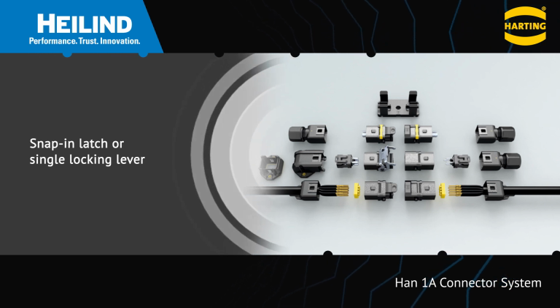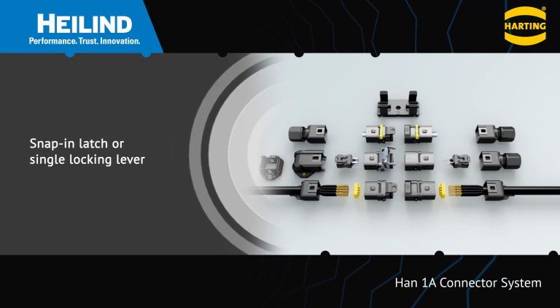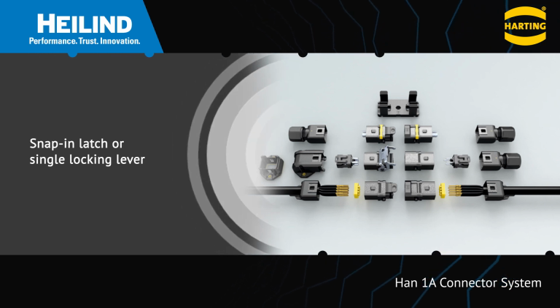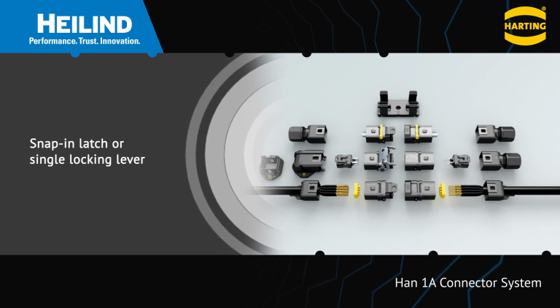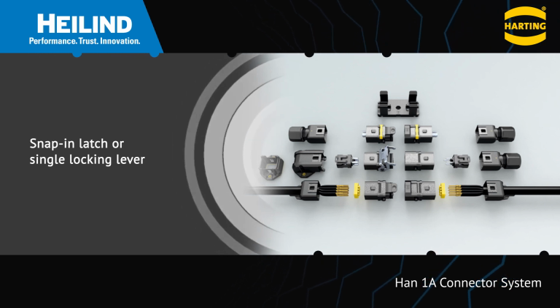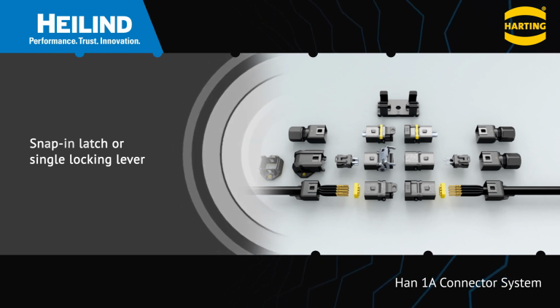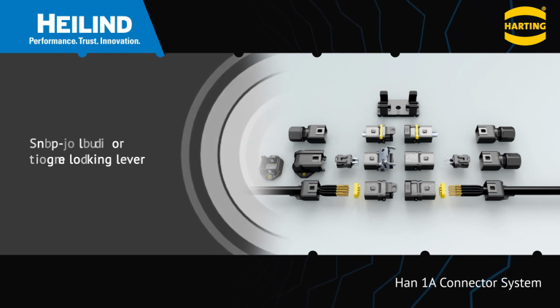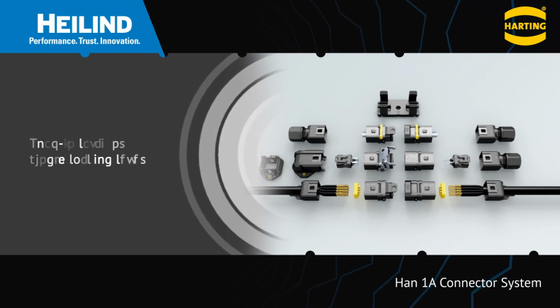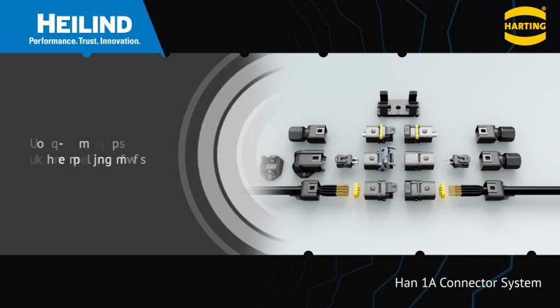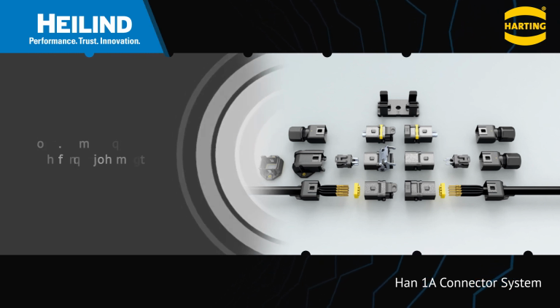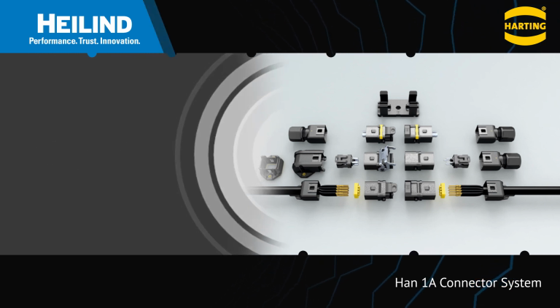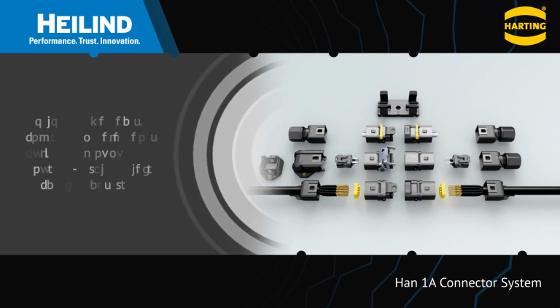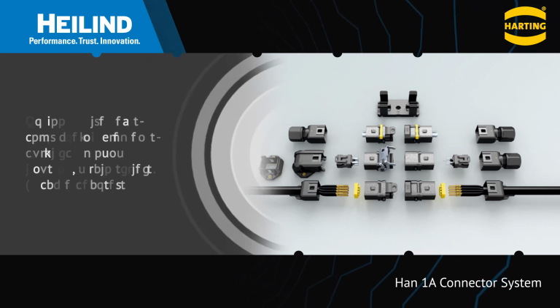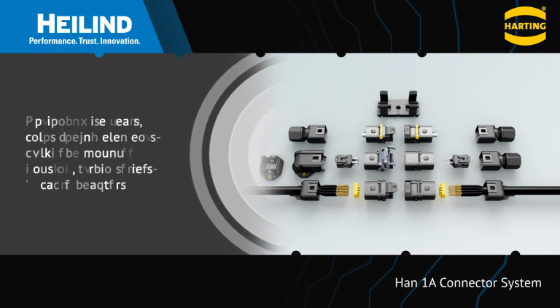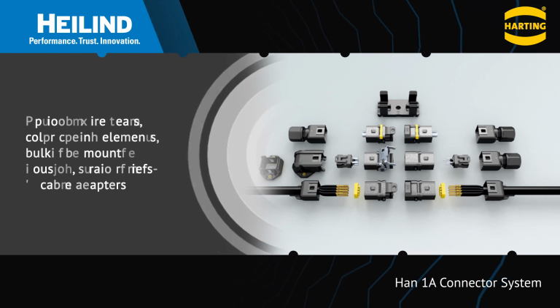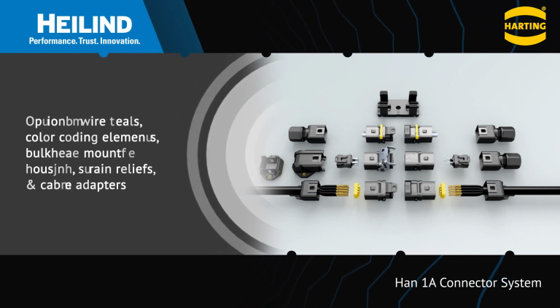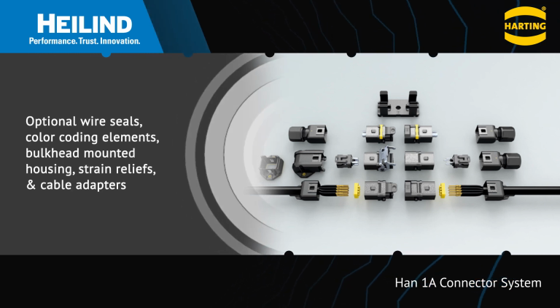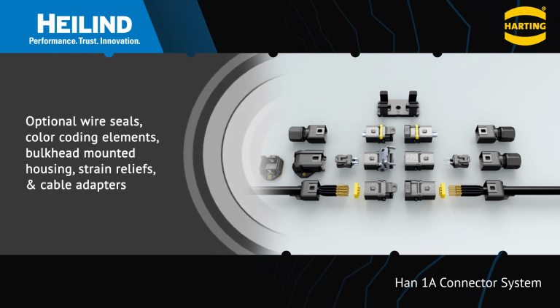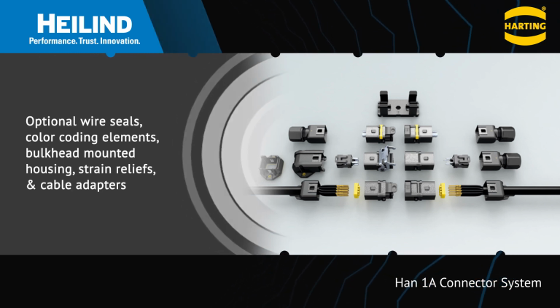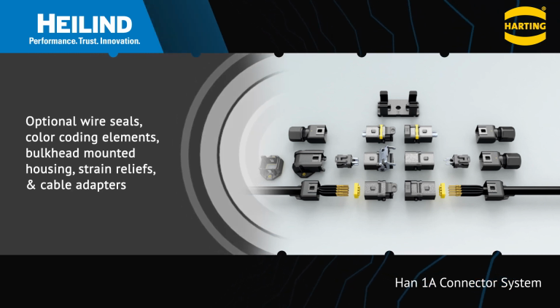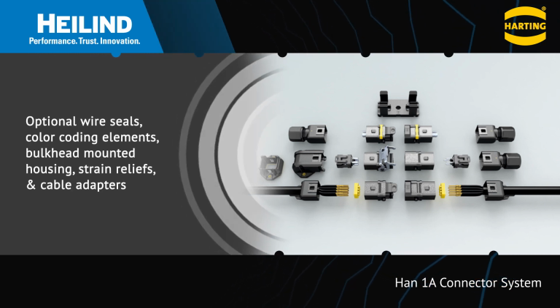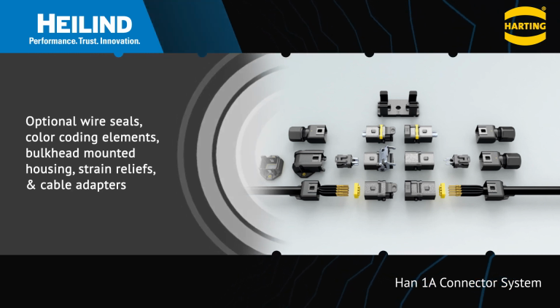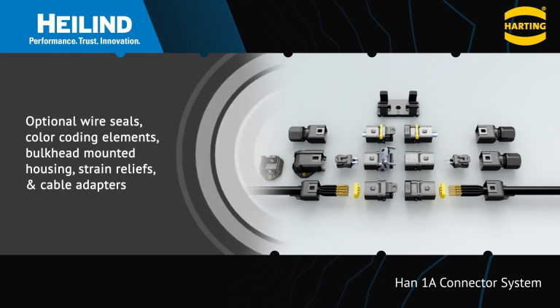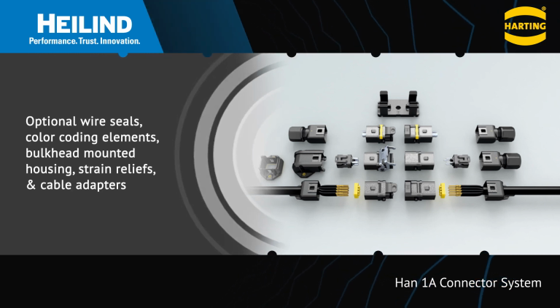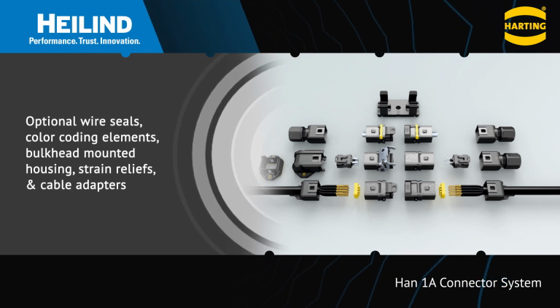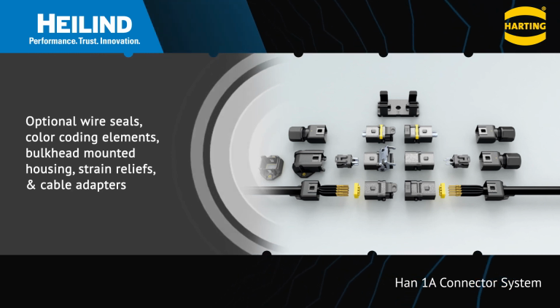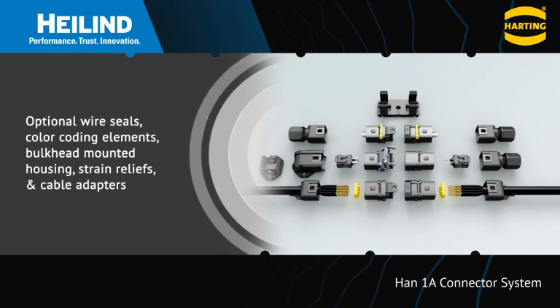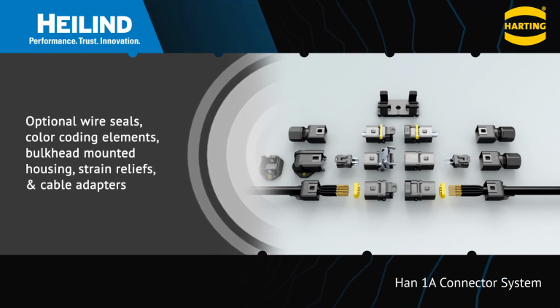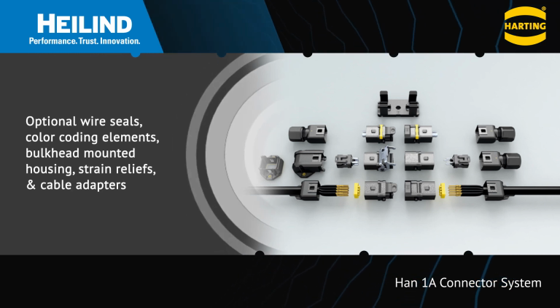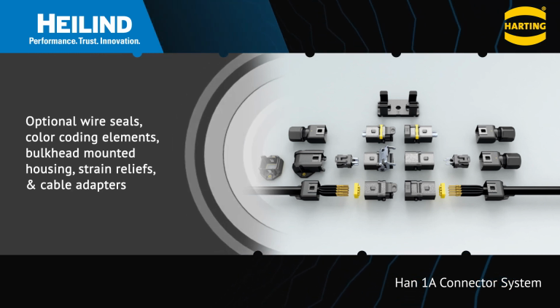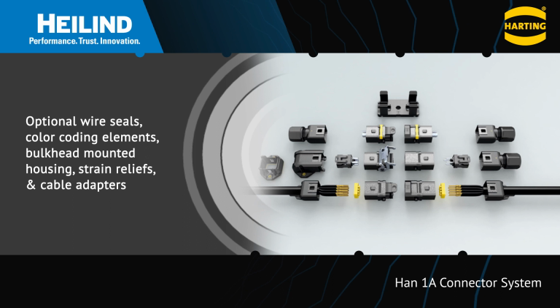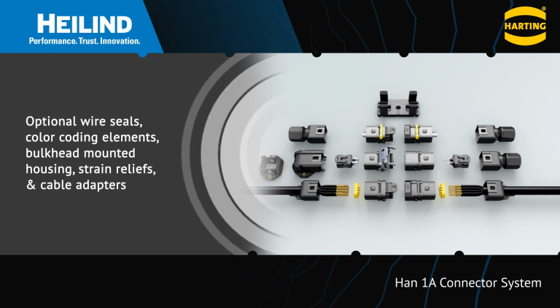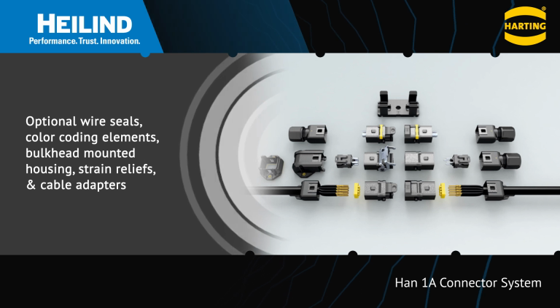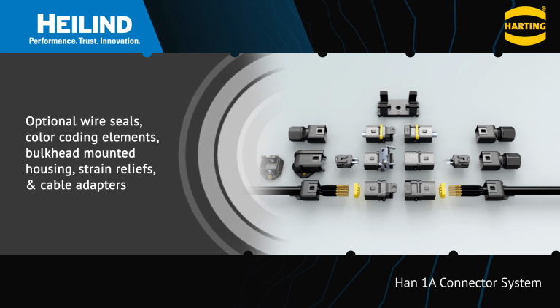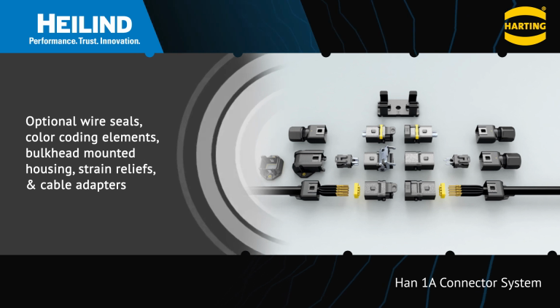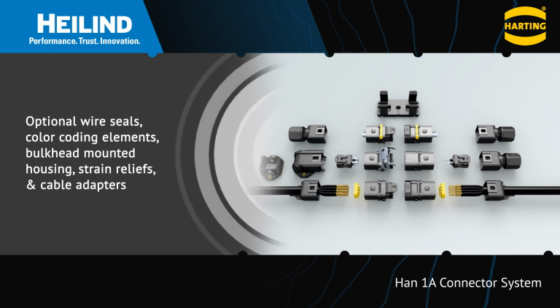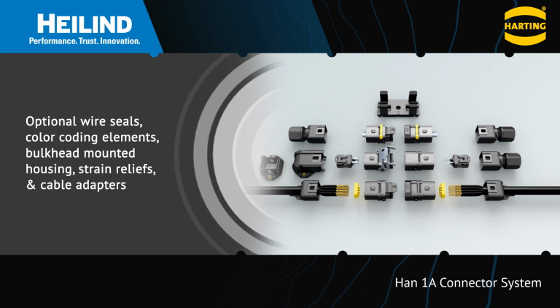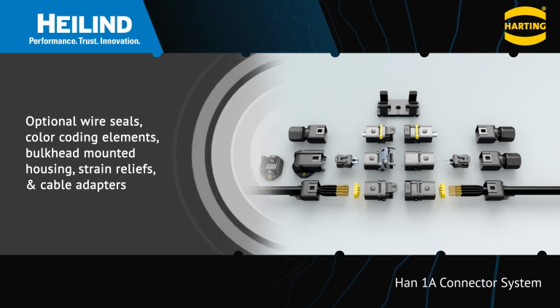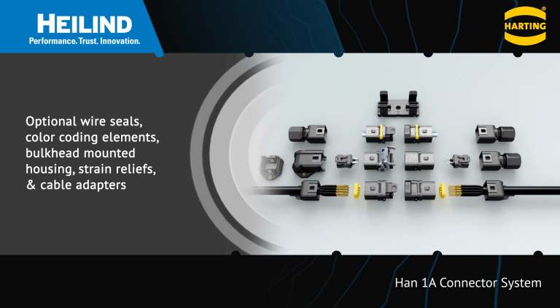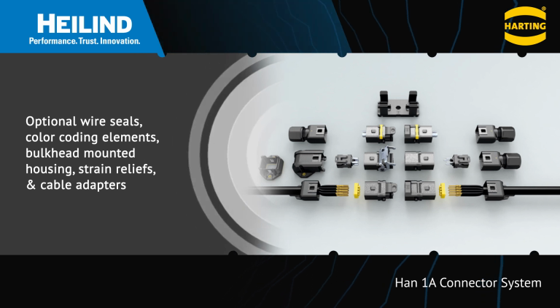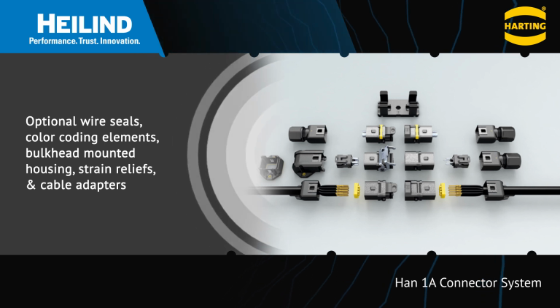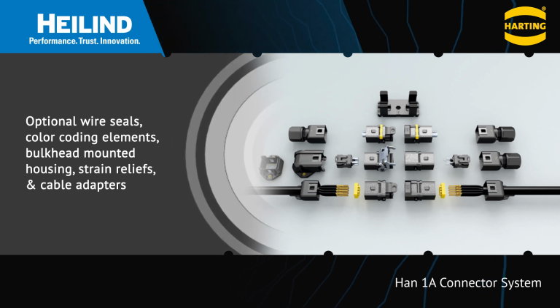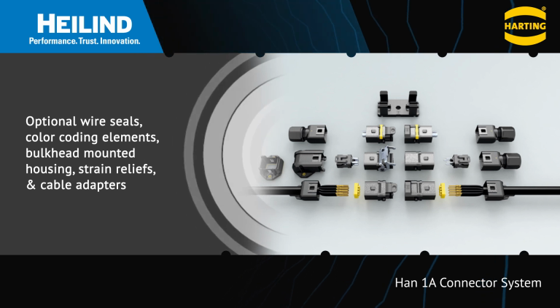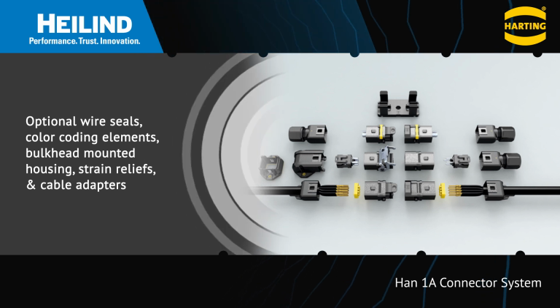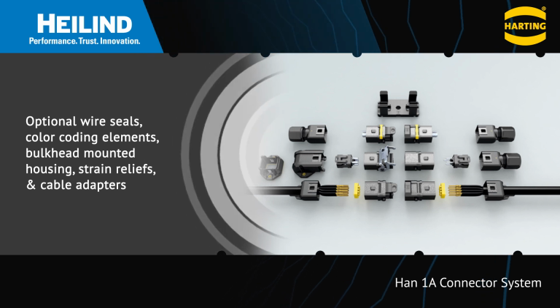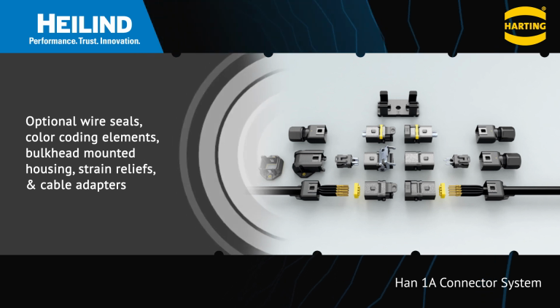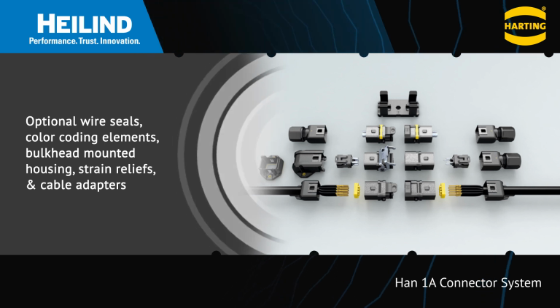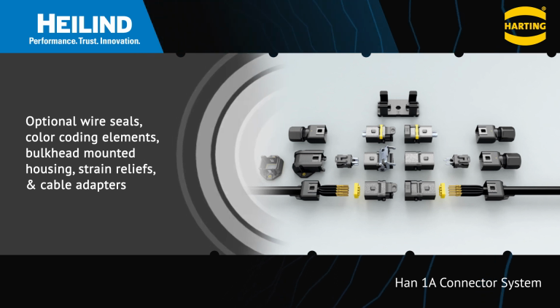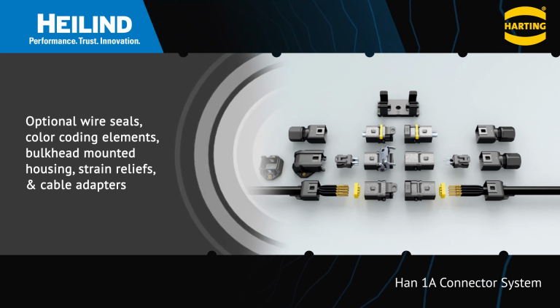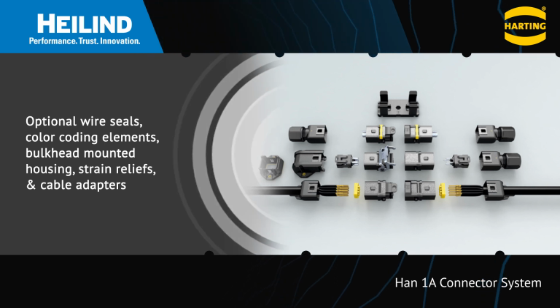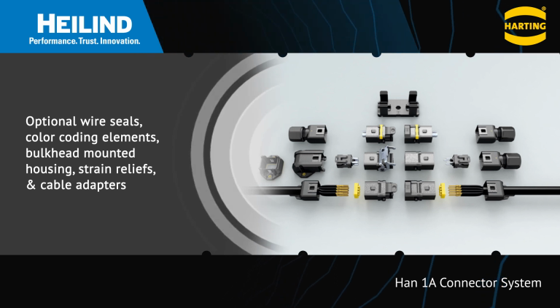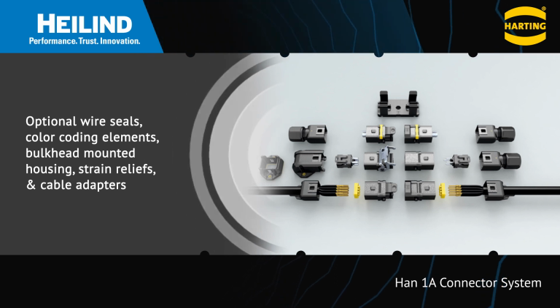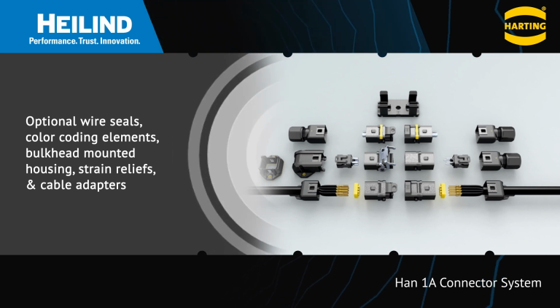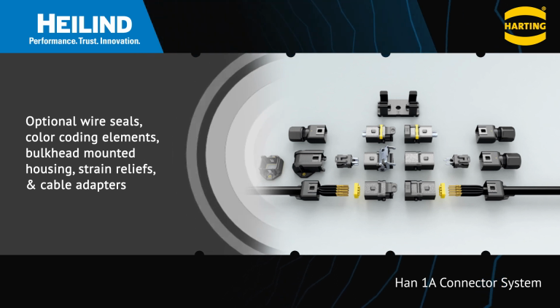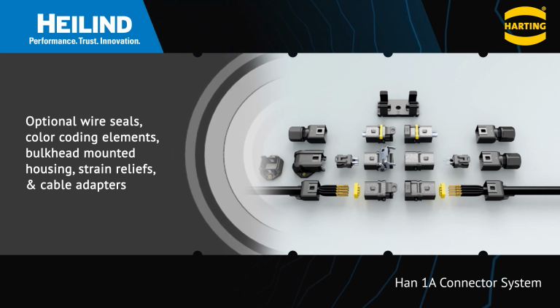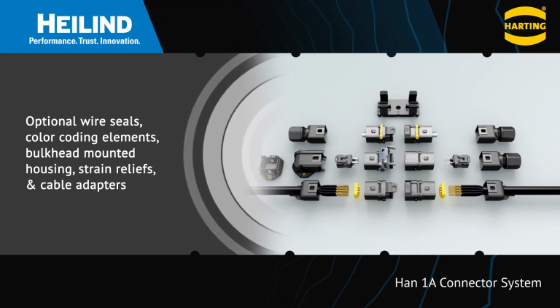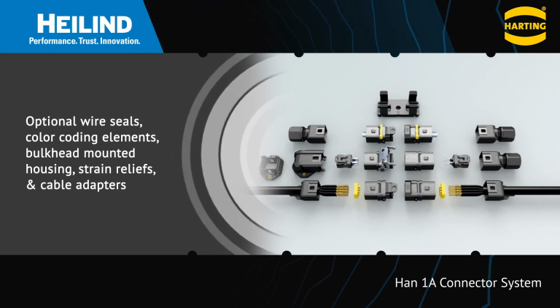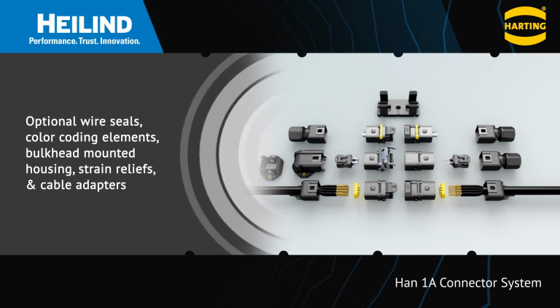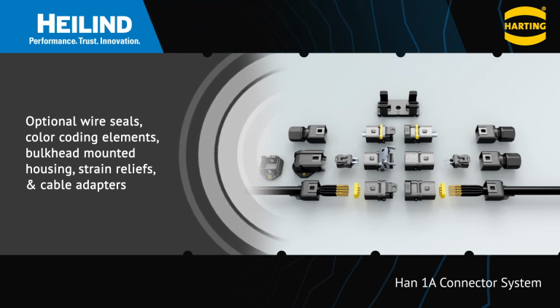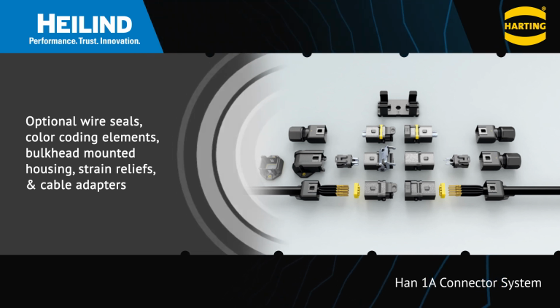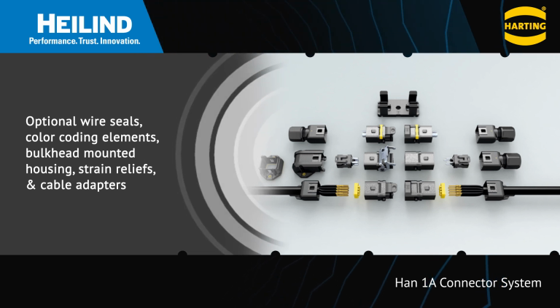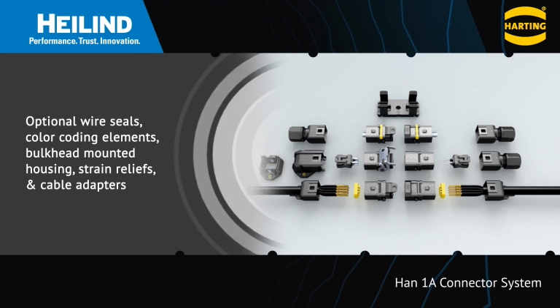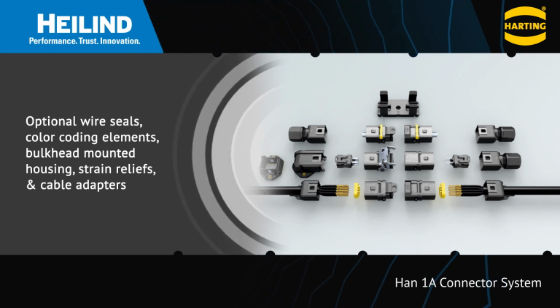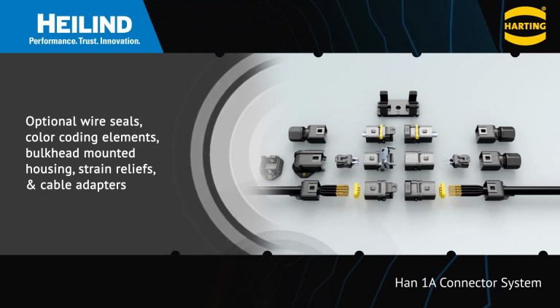The system includes optional matte seals, color-coding elements, bulkhead housings, and a variety of back shells.